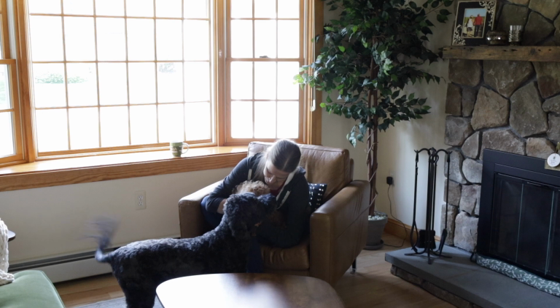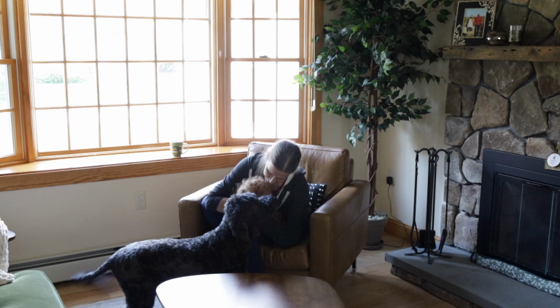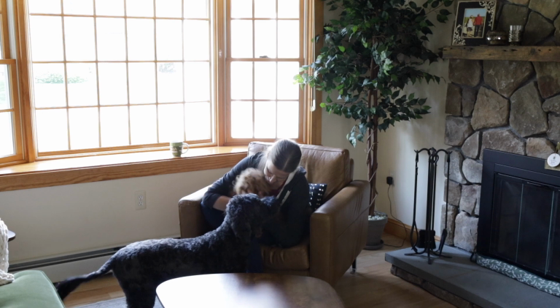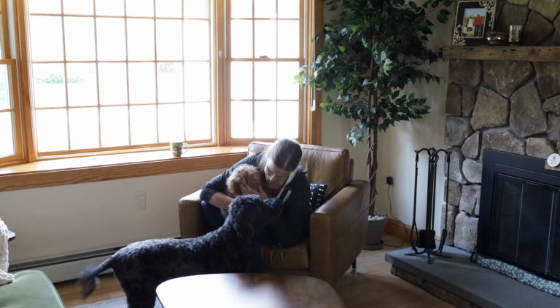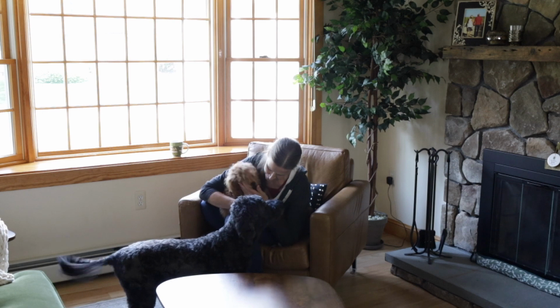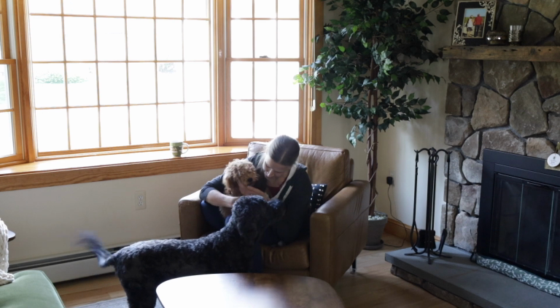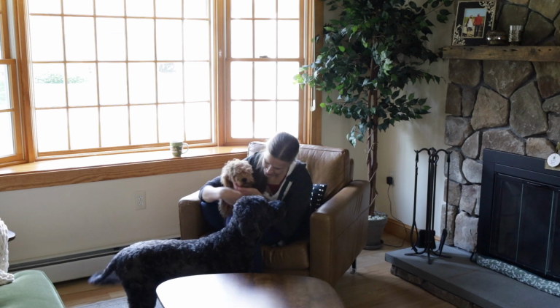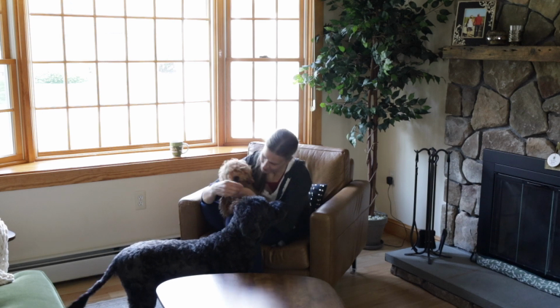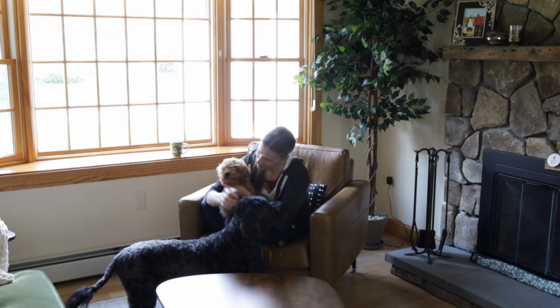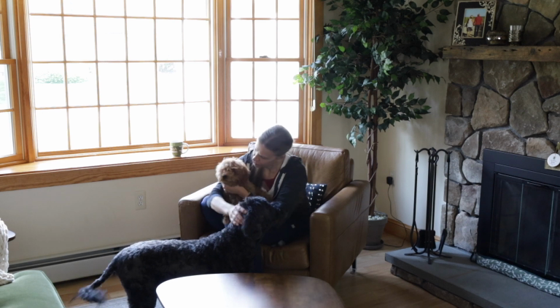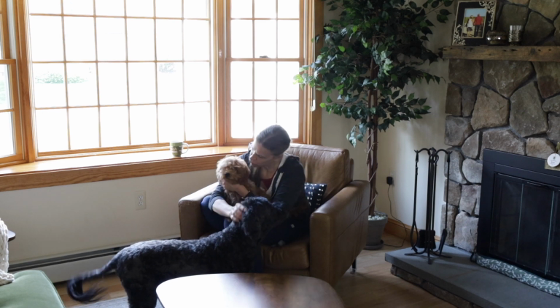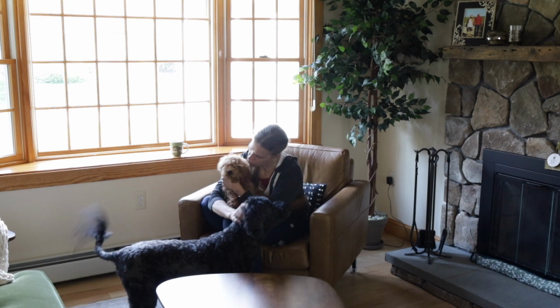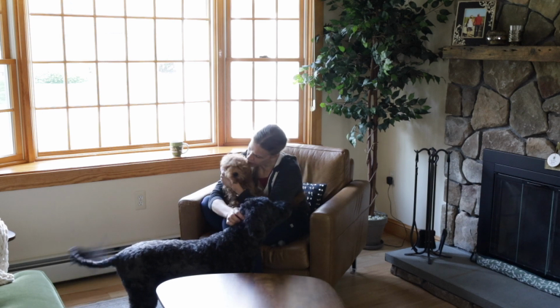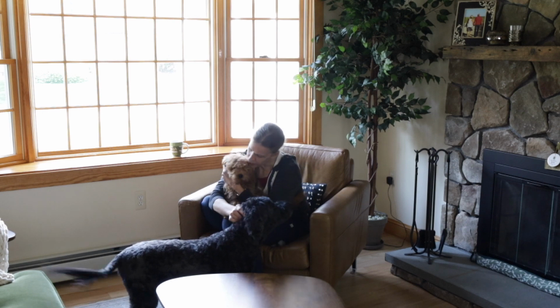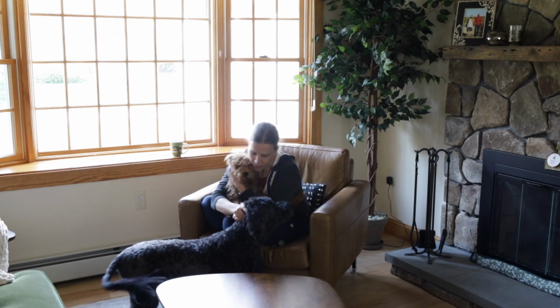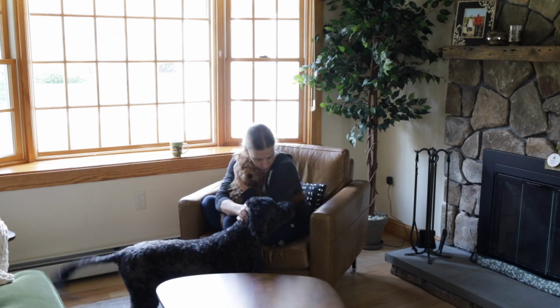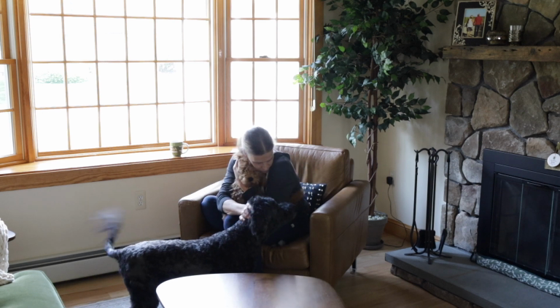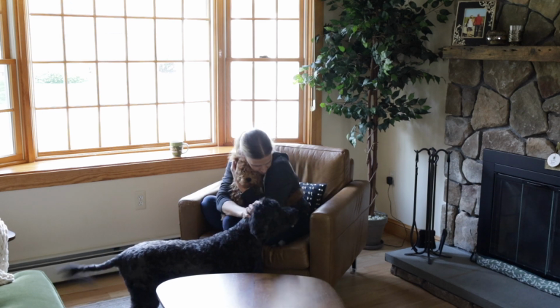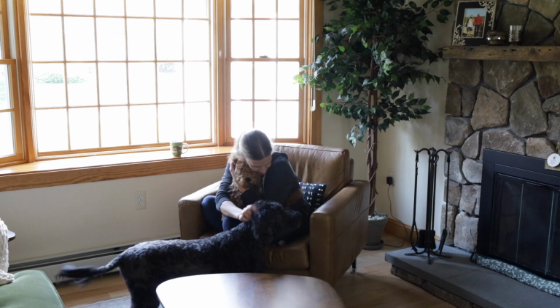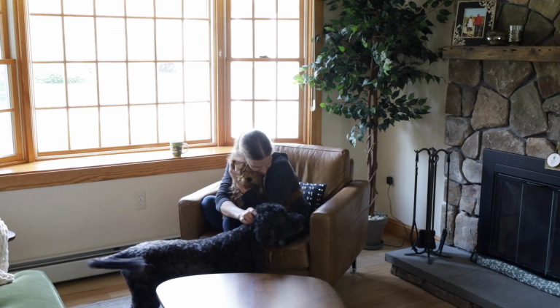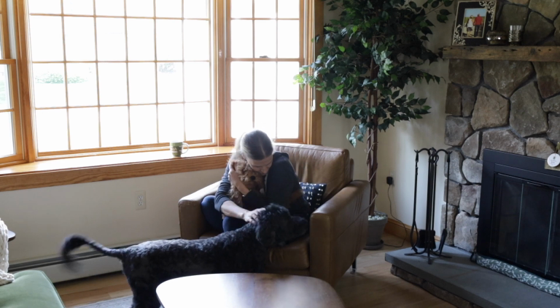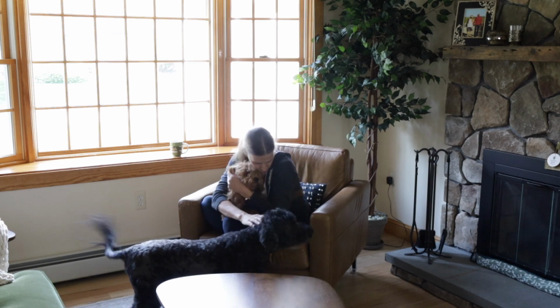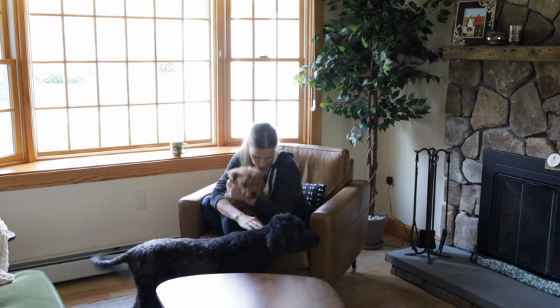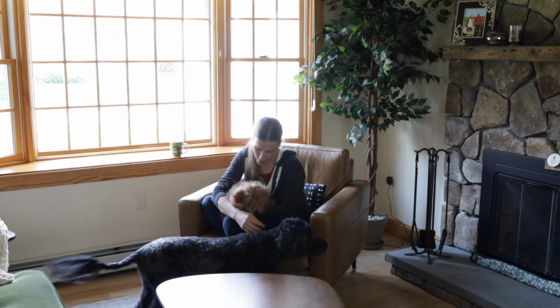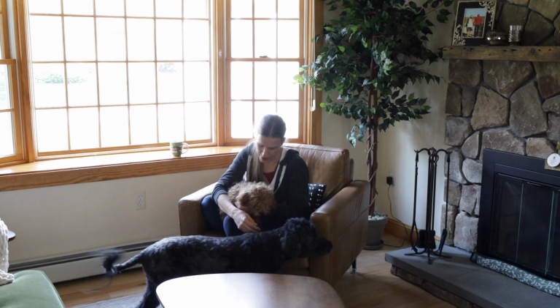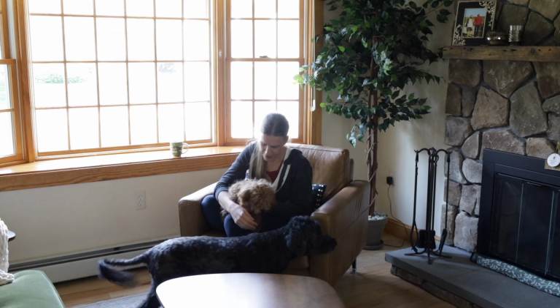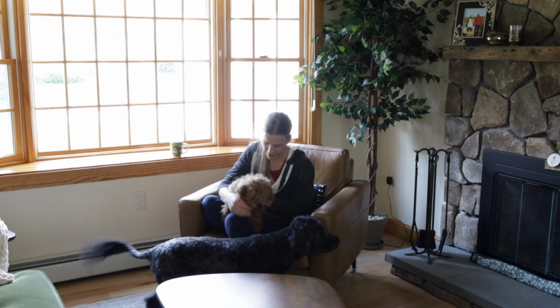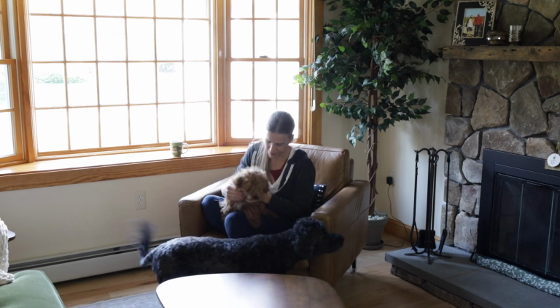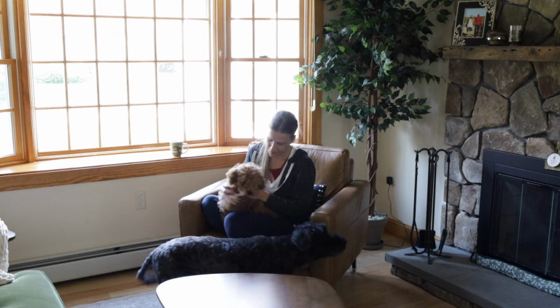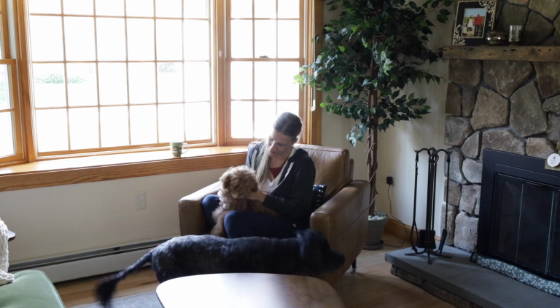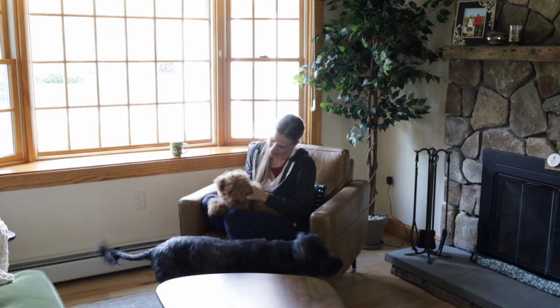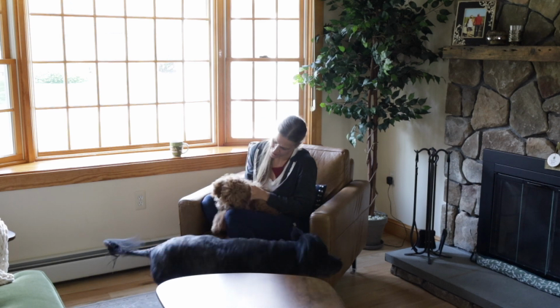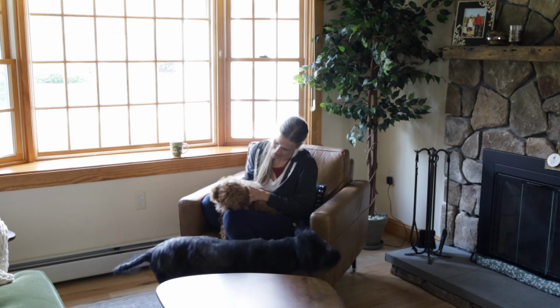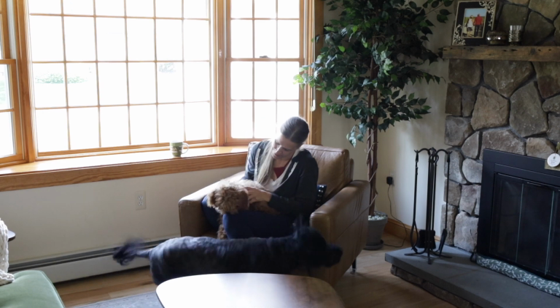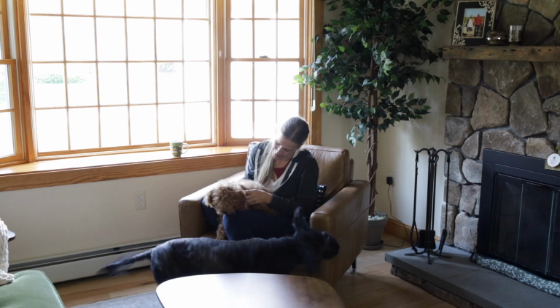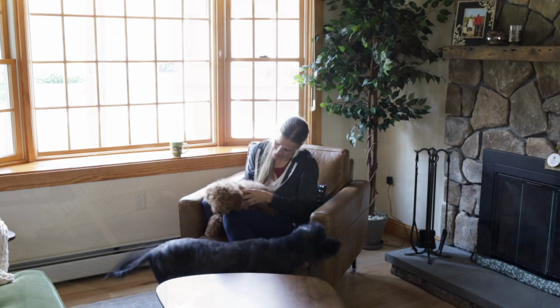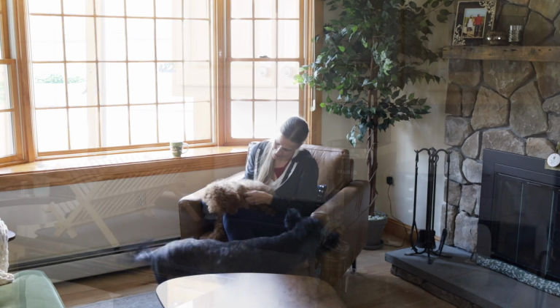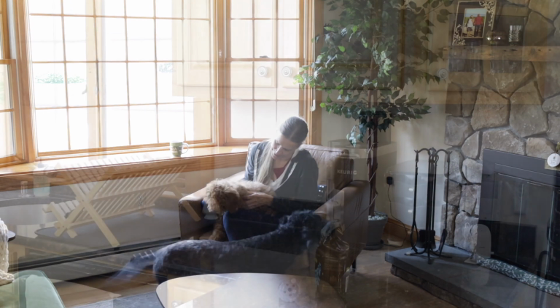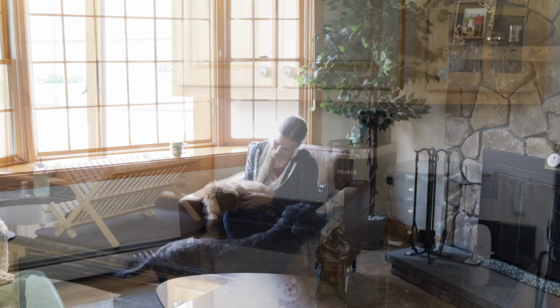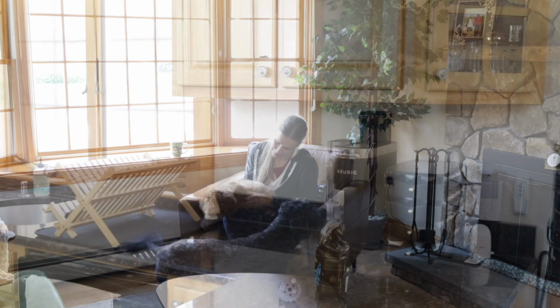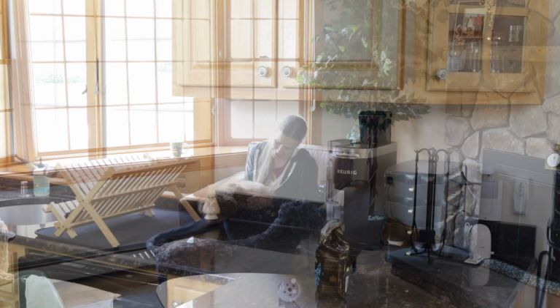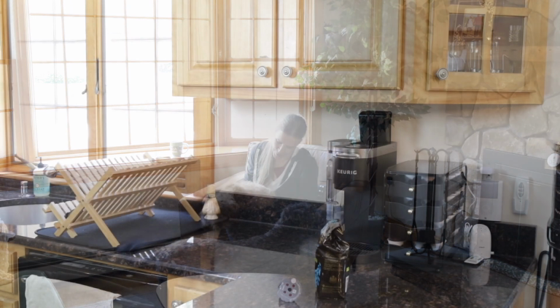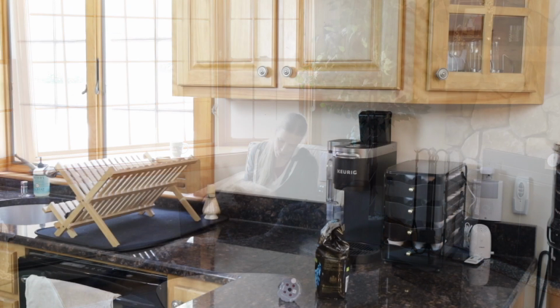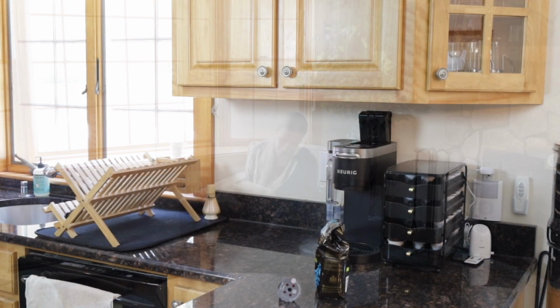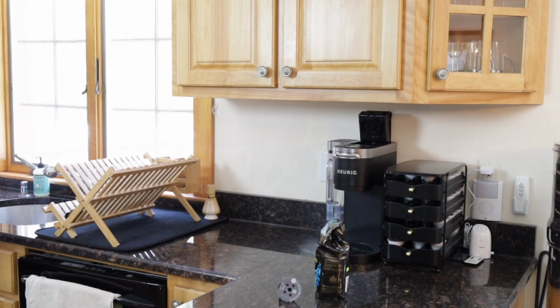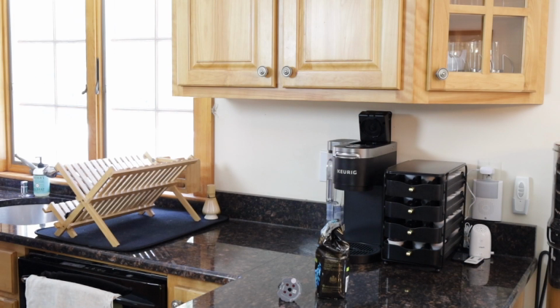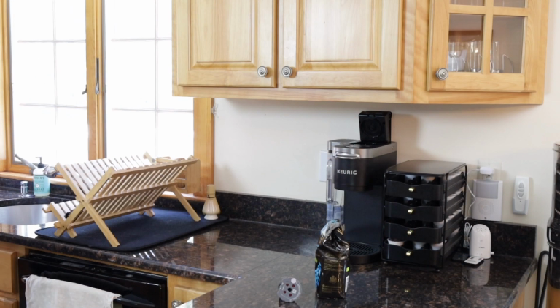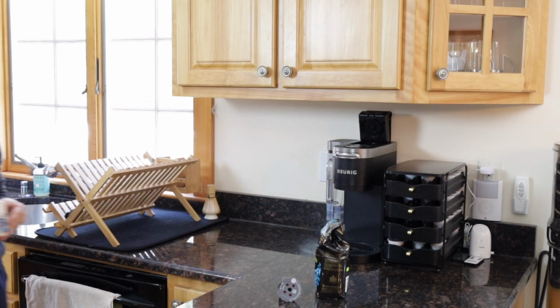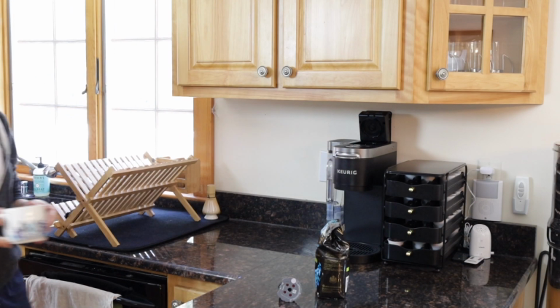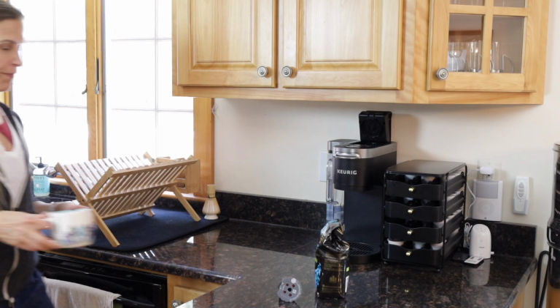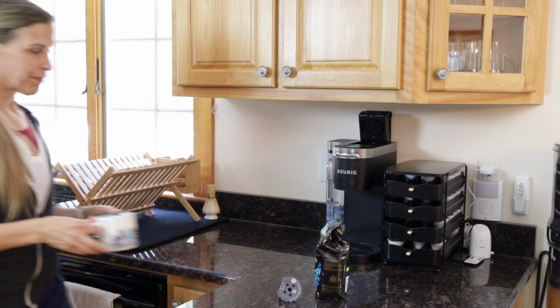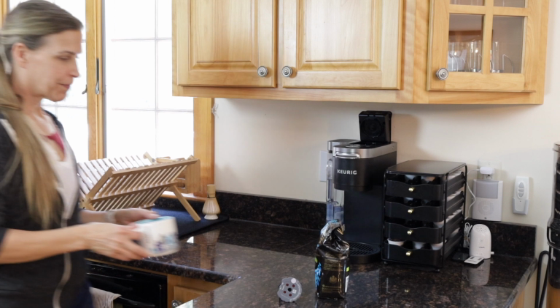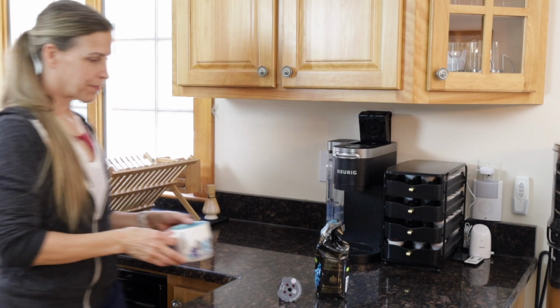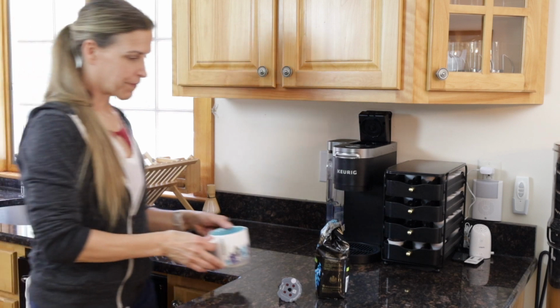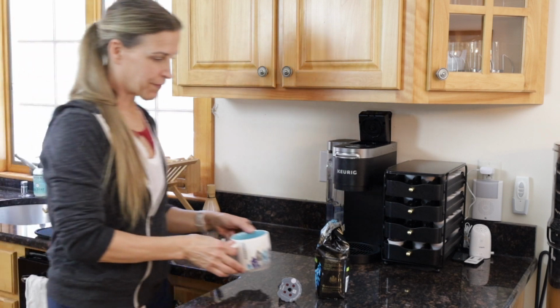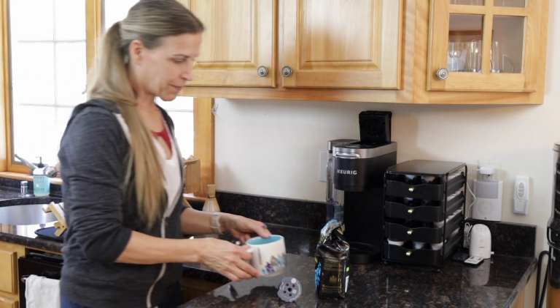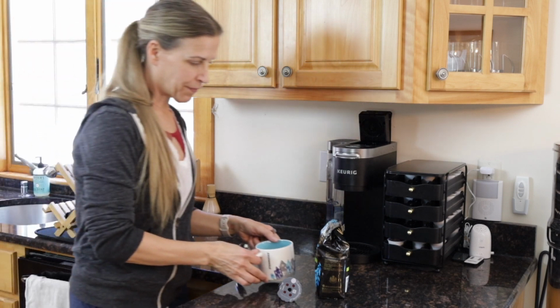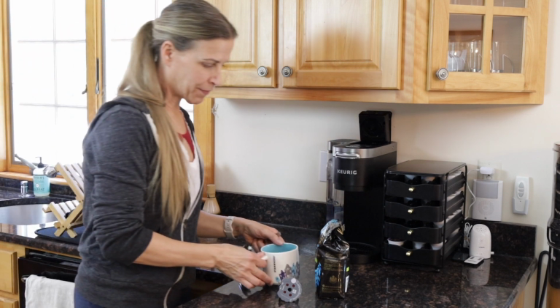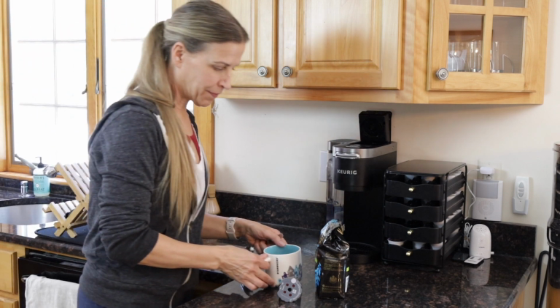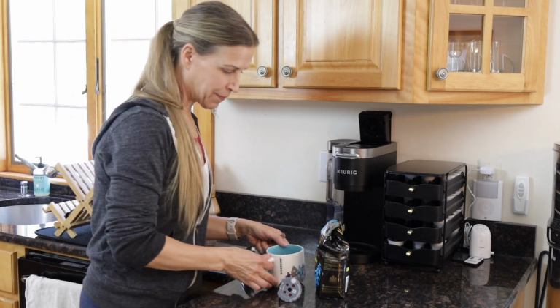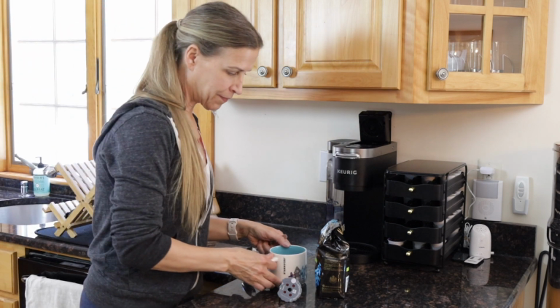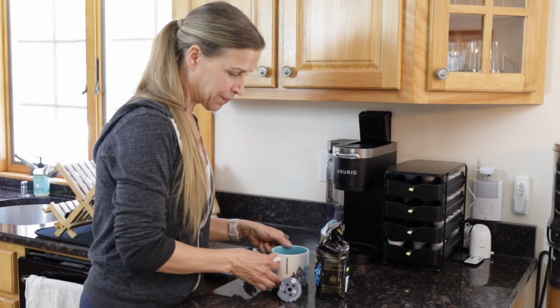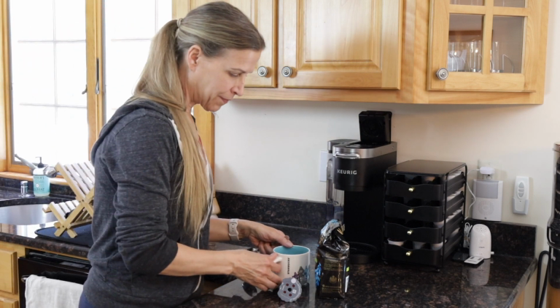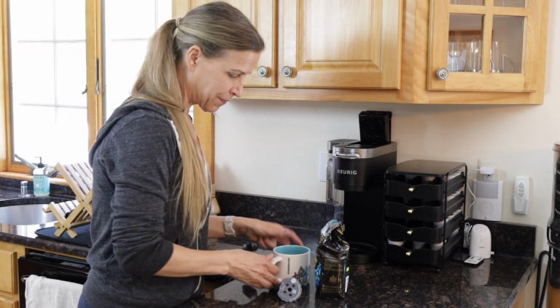So if Doug wants to make himself or me a cup of coffee, I am very happy using the Keurig coffee maker.